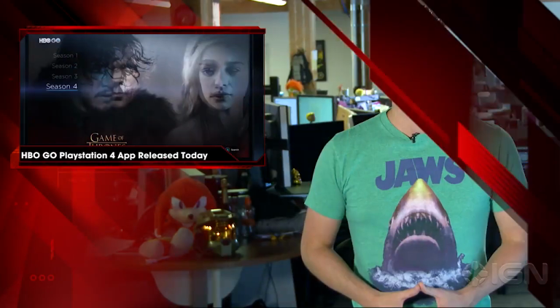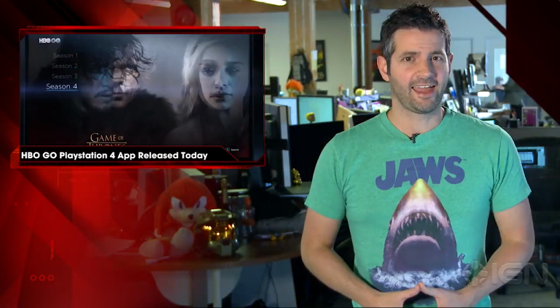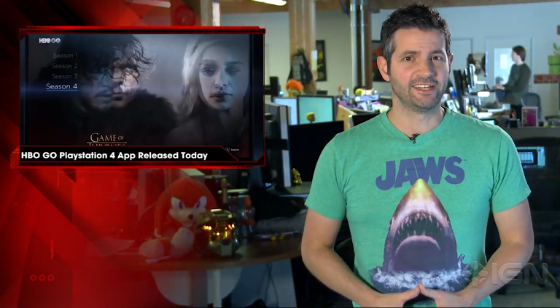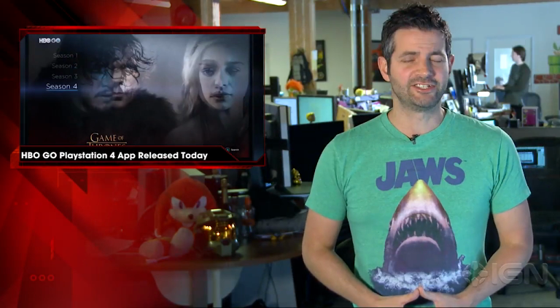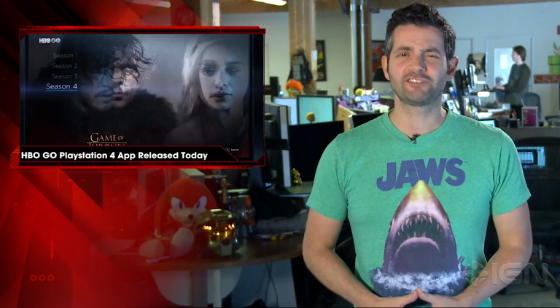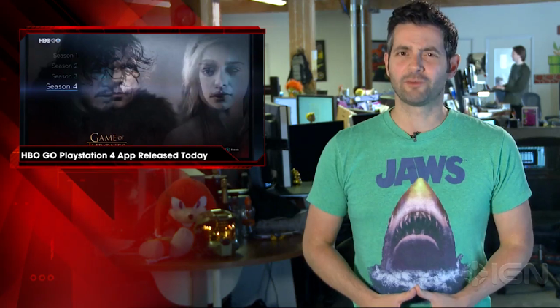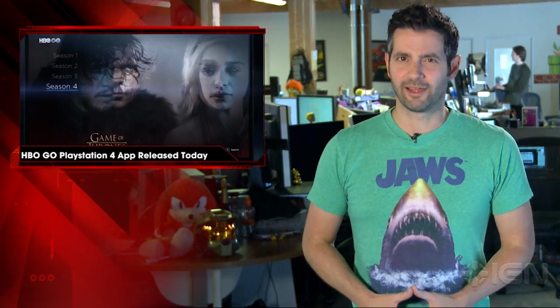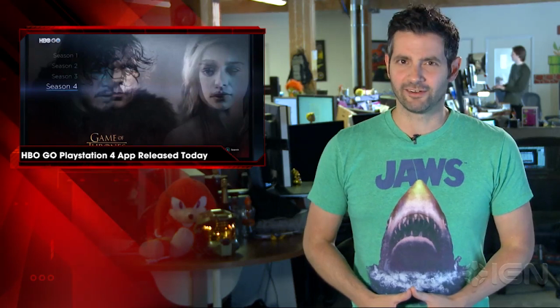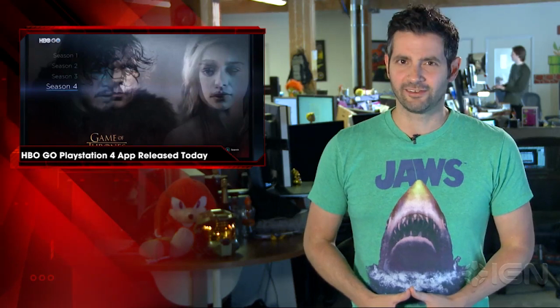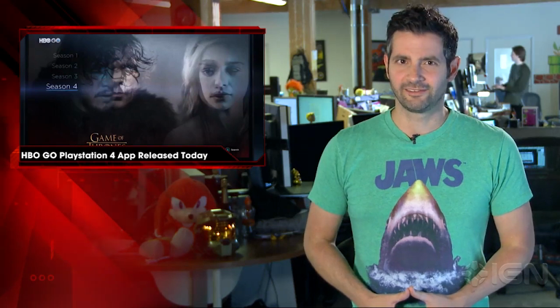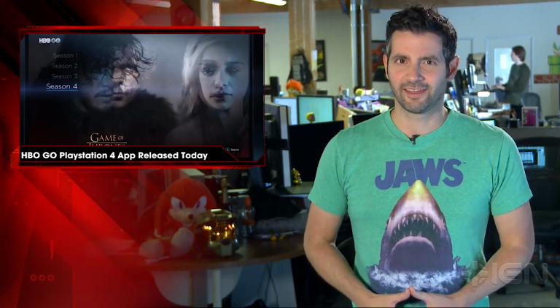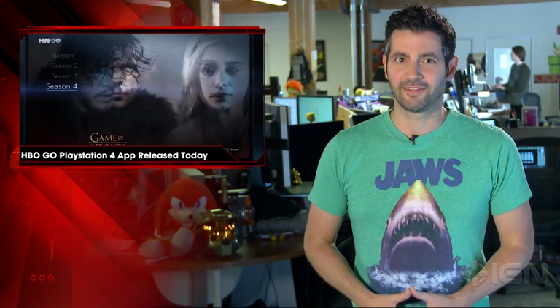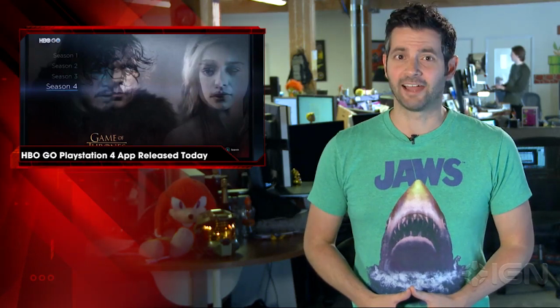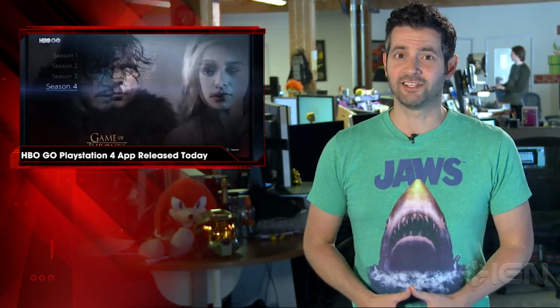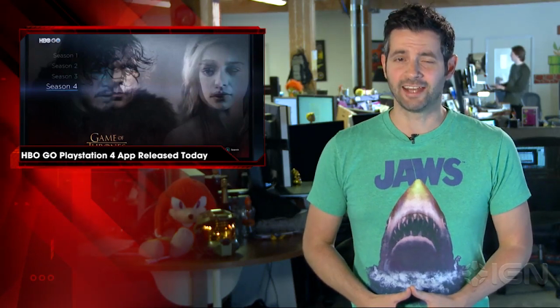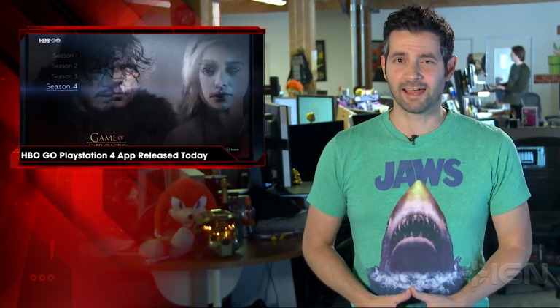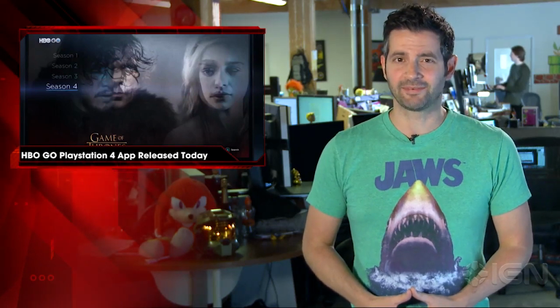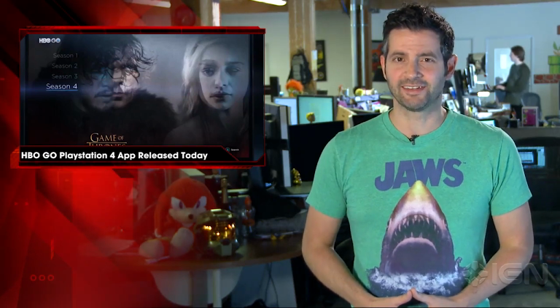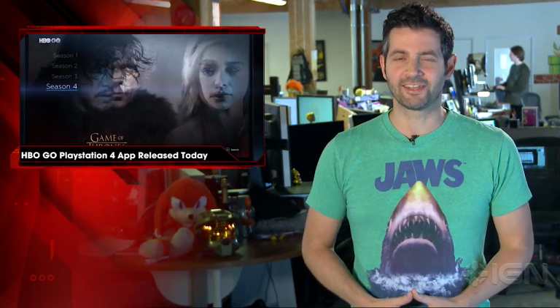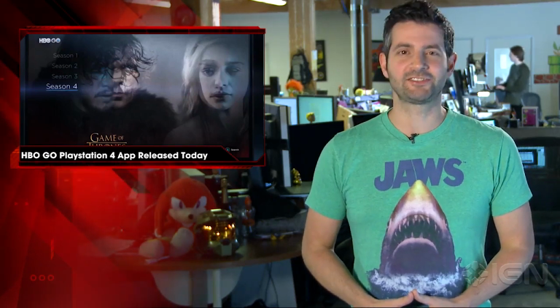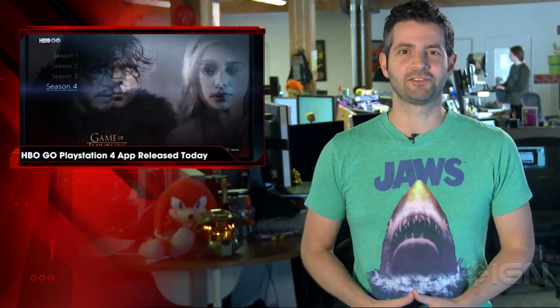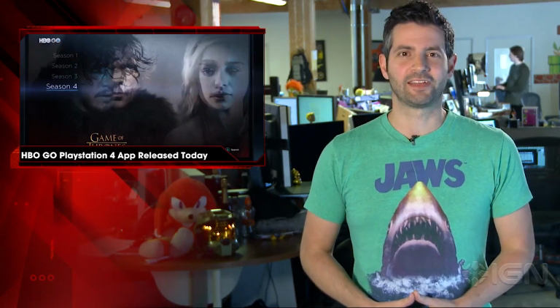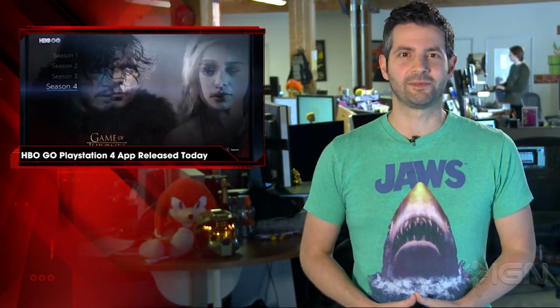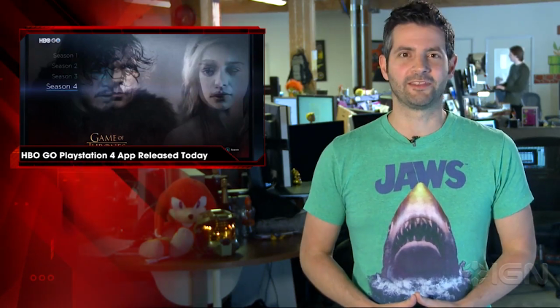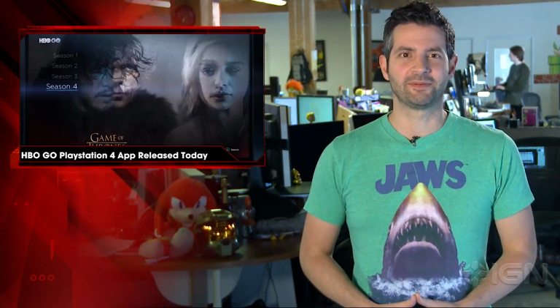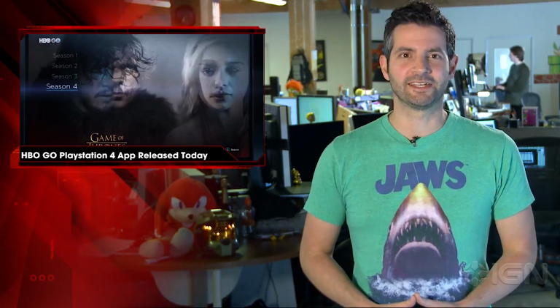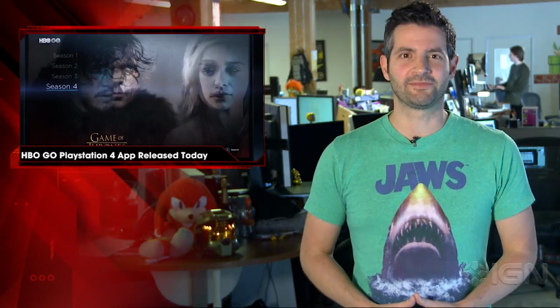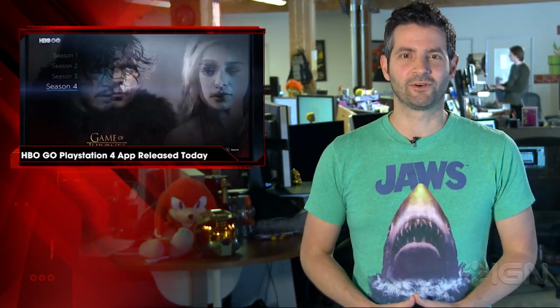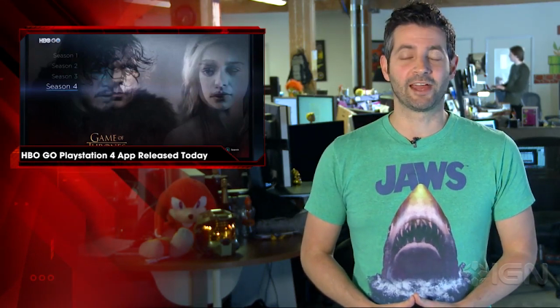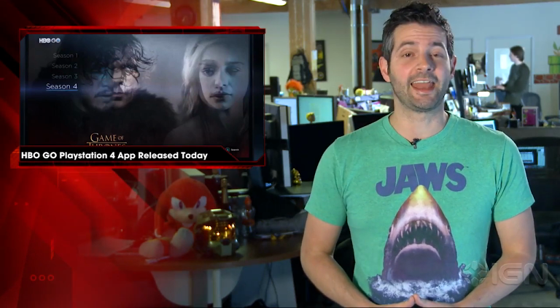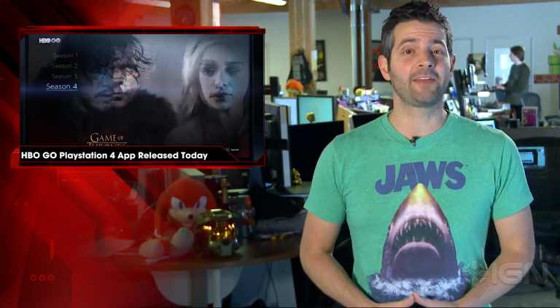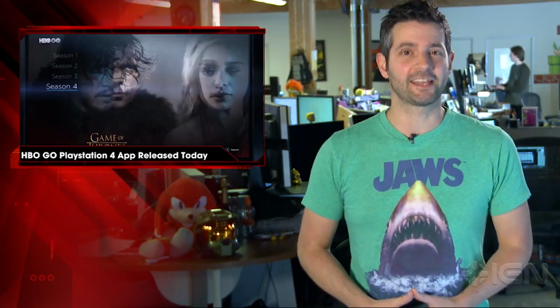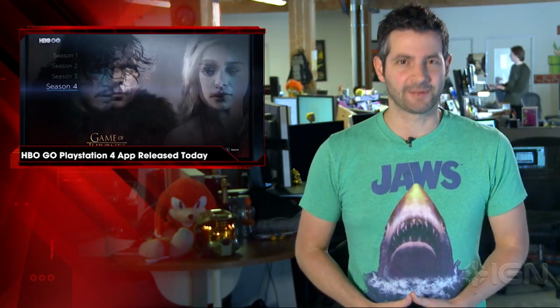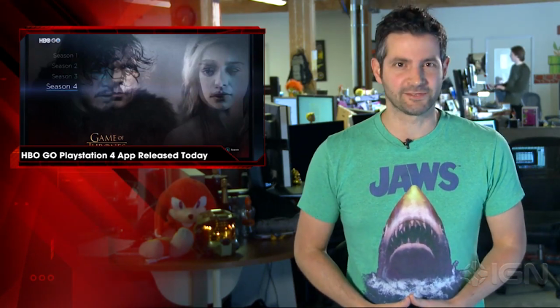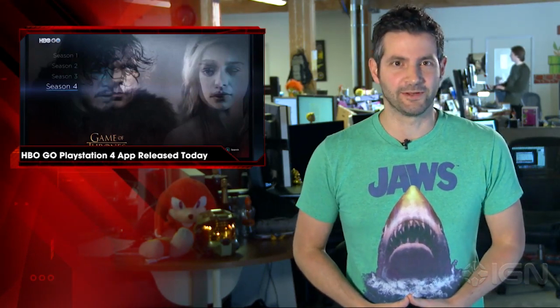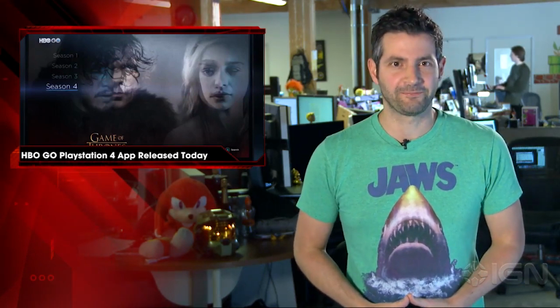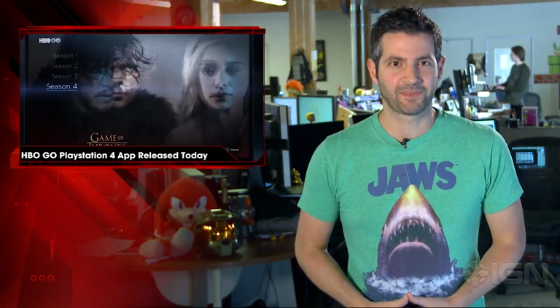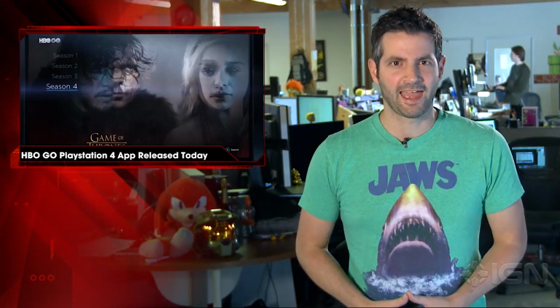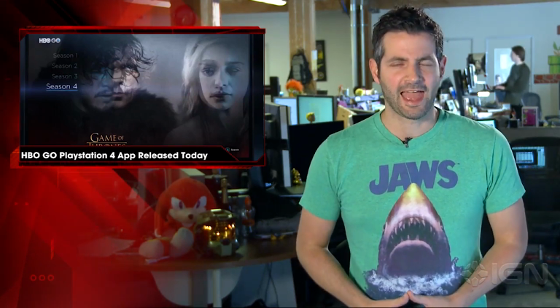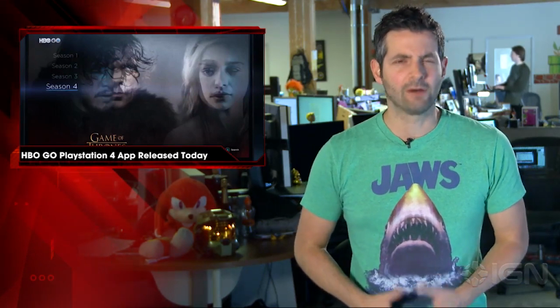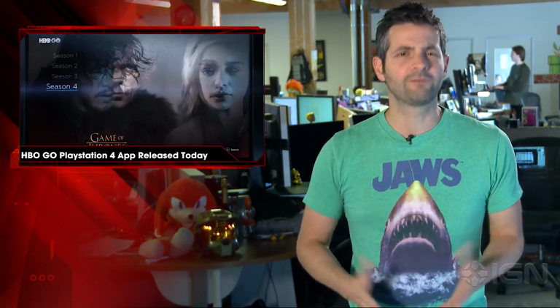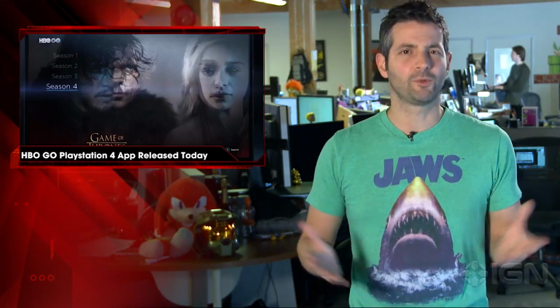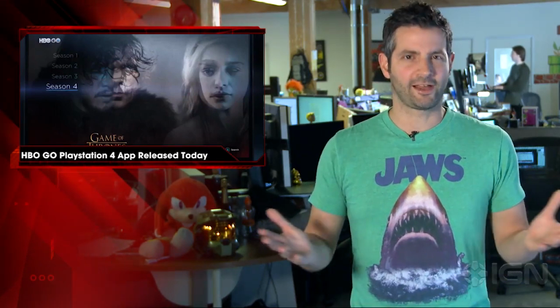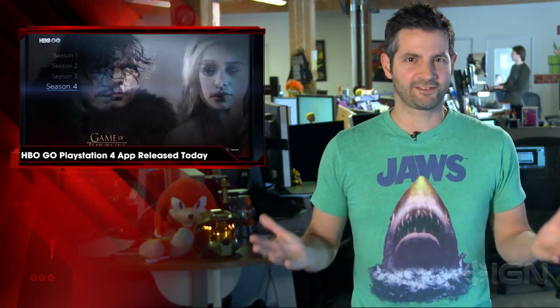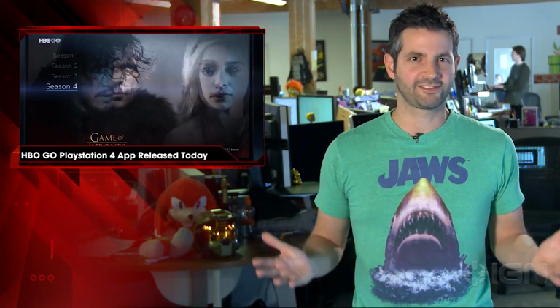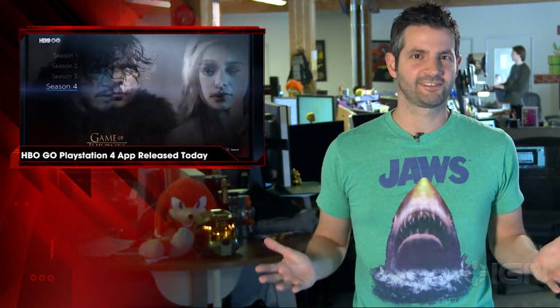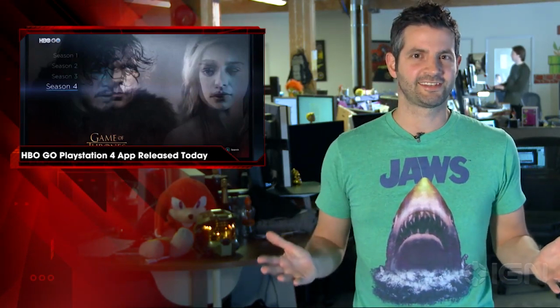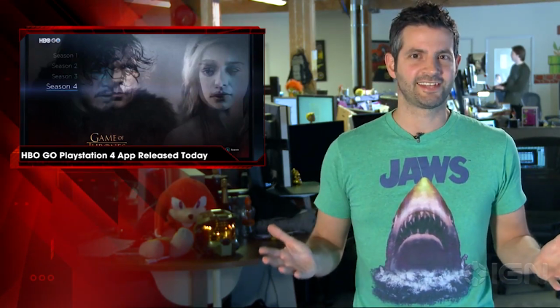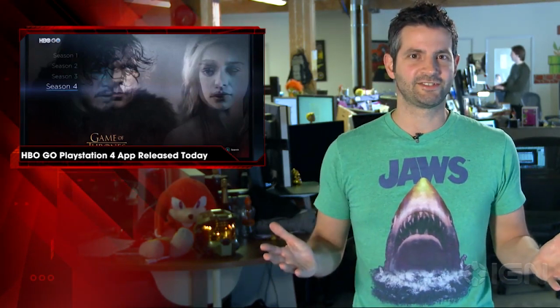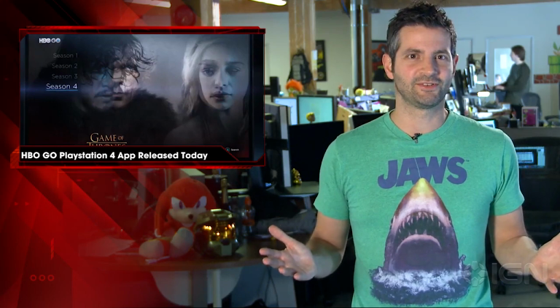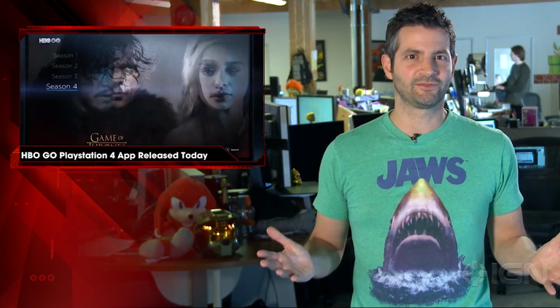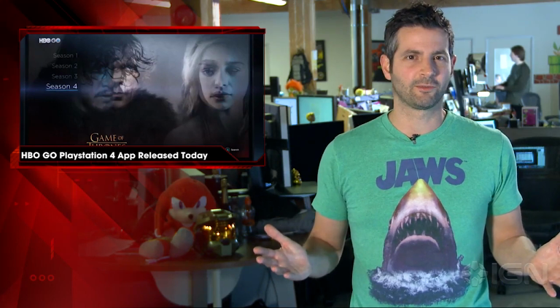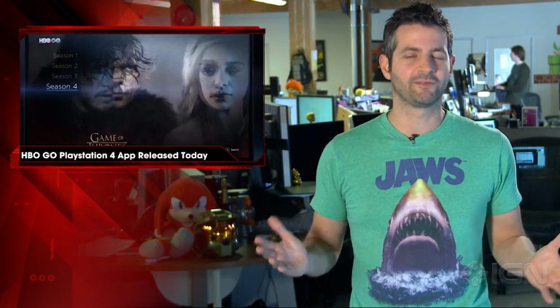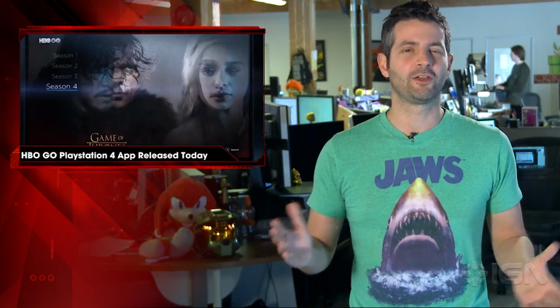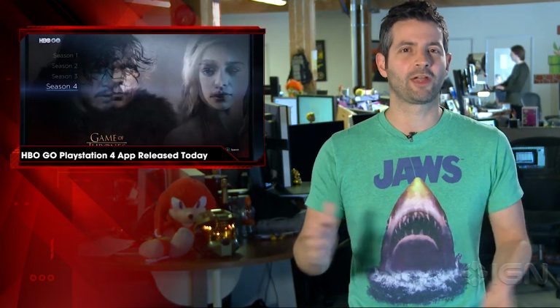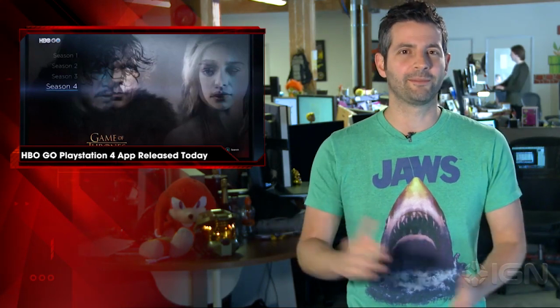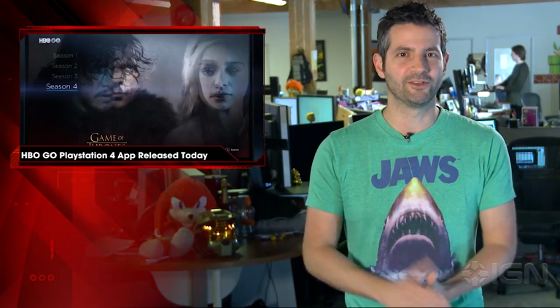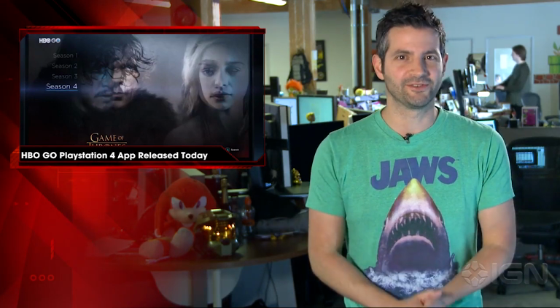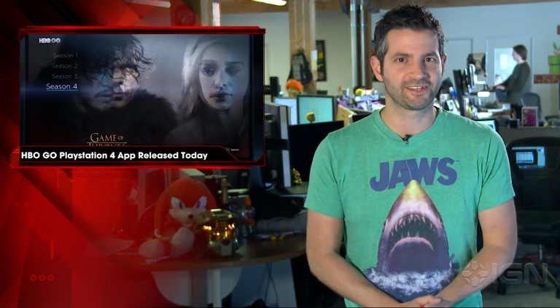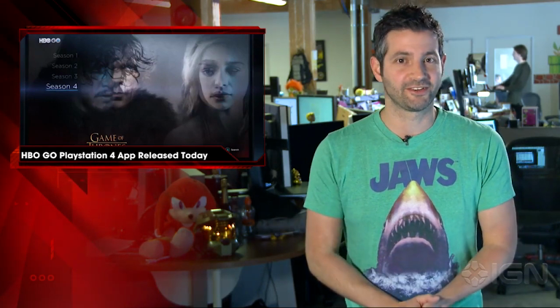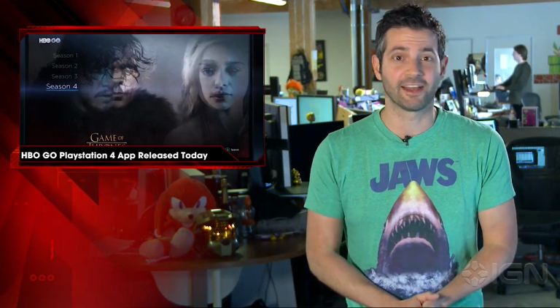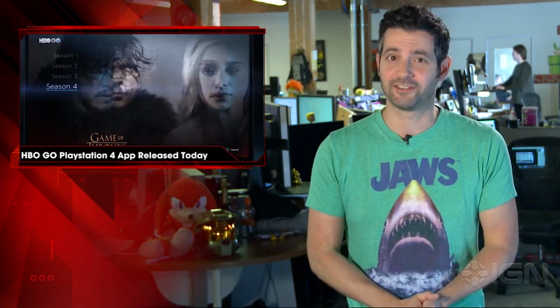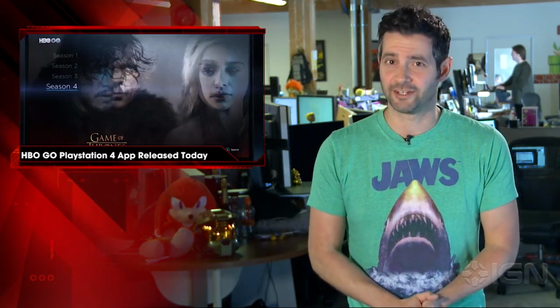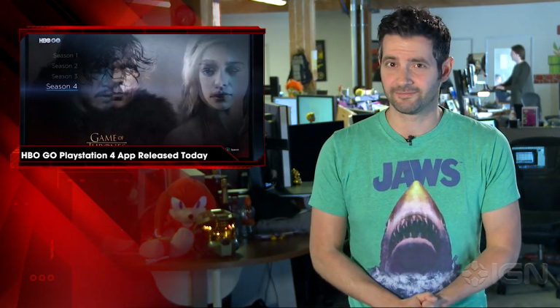And just a reminder that the IGN app is also available on the PS4 and now the Xbox One, however you watch. Stay tuned for more video game news here at IGN.